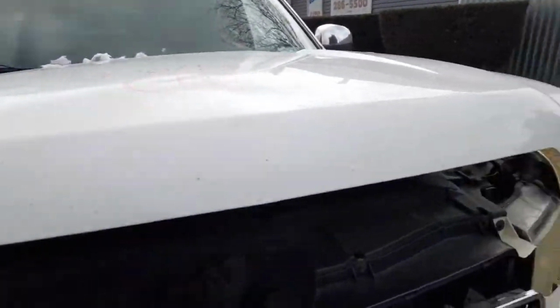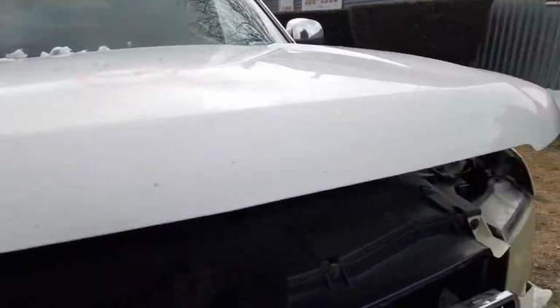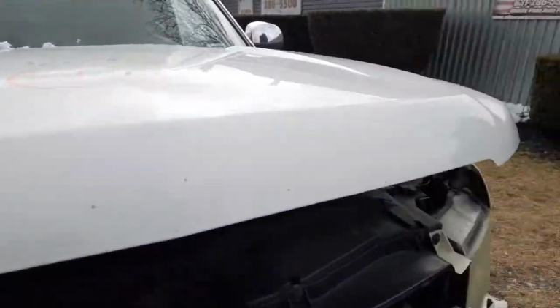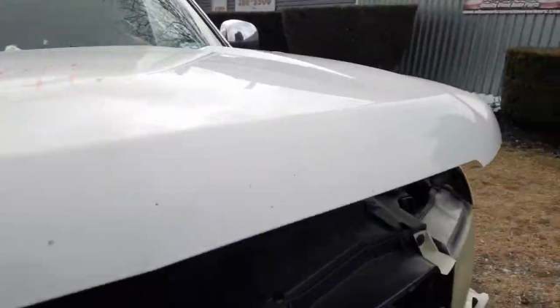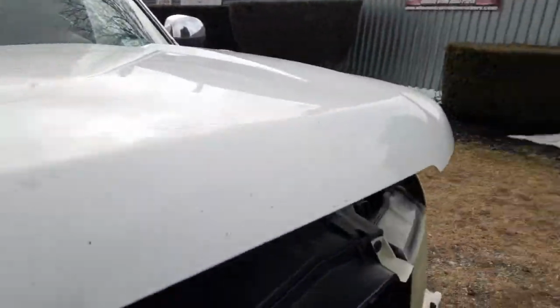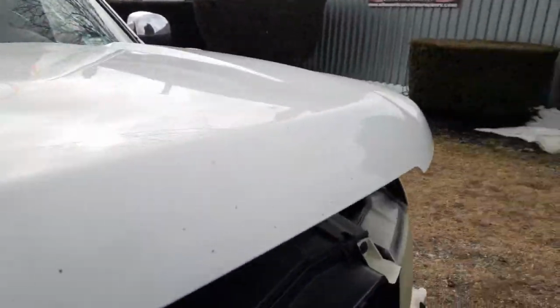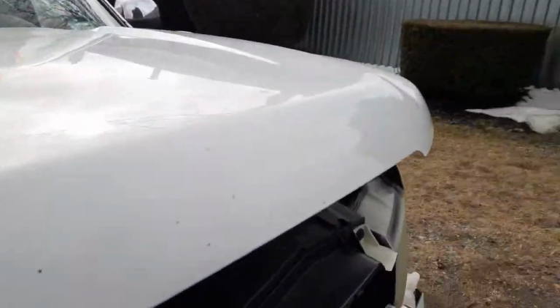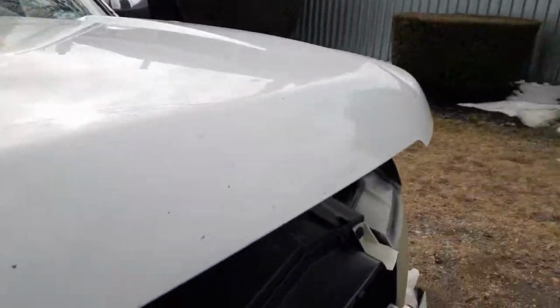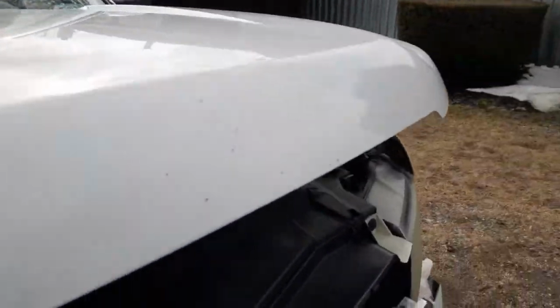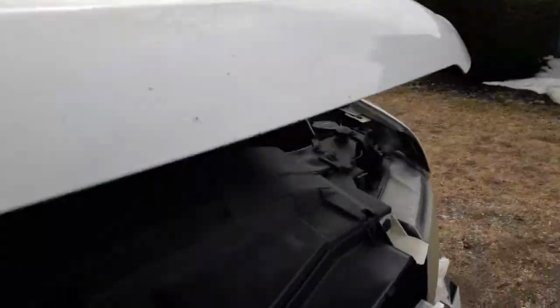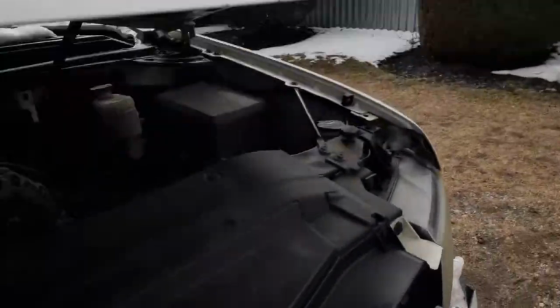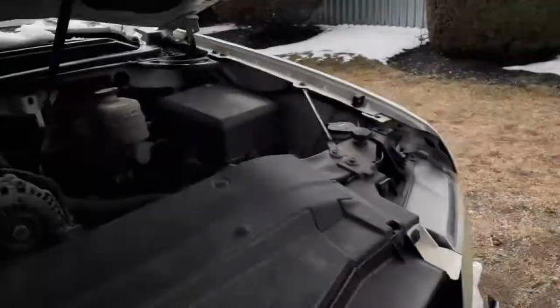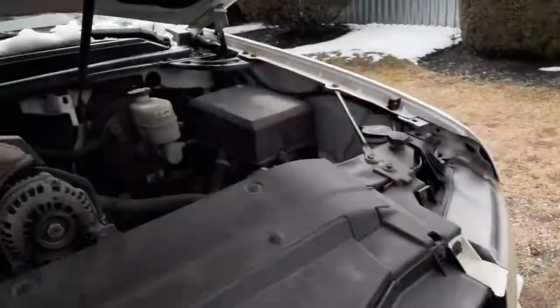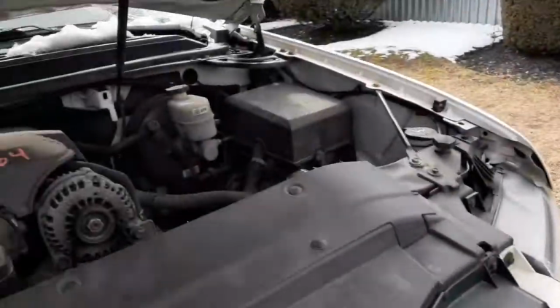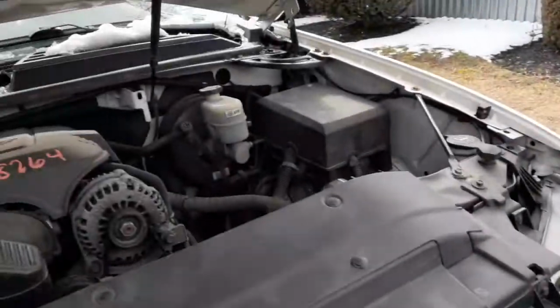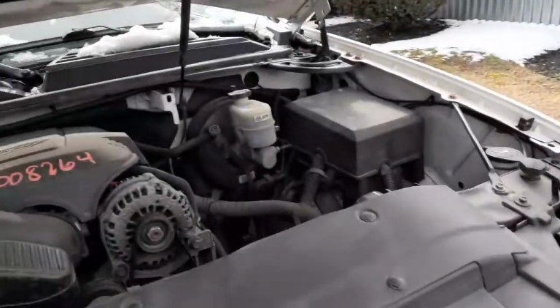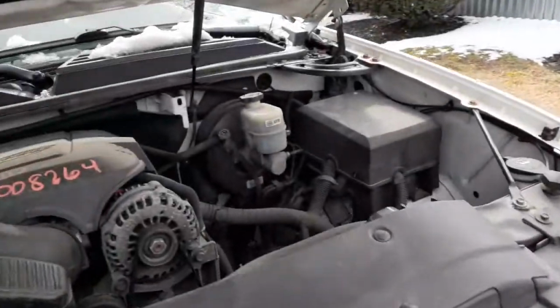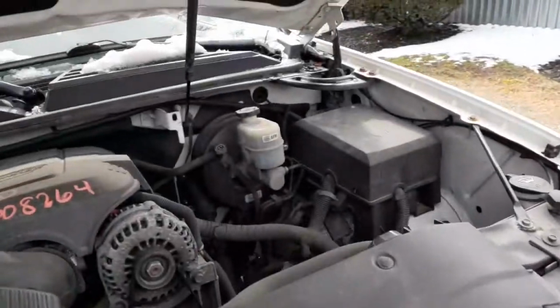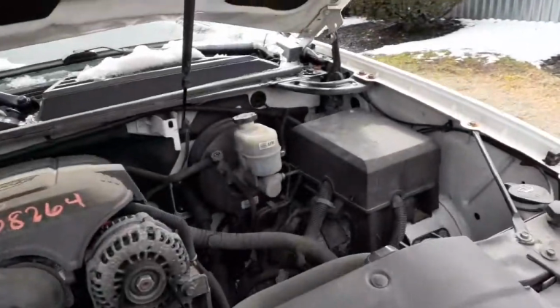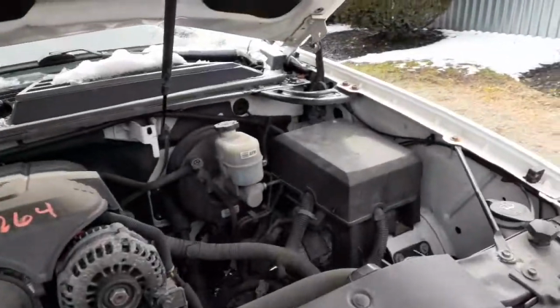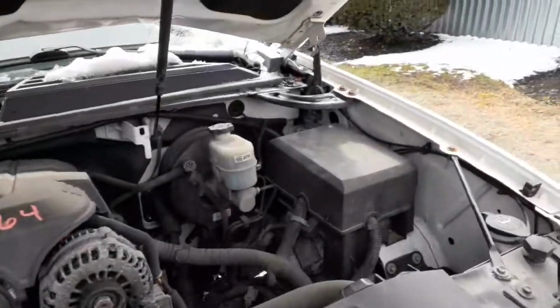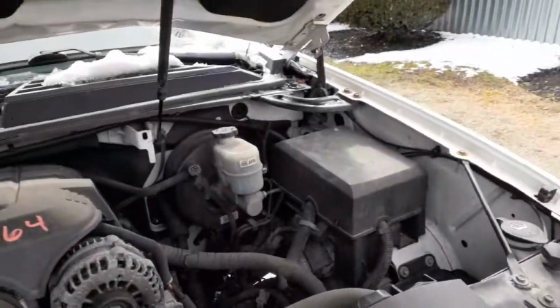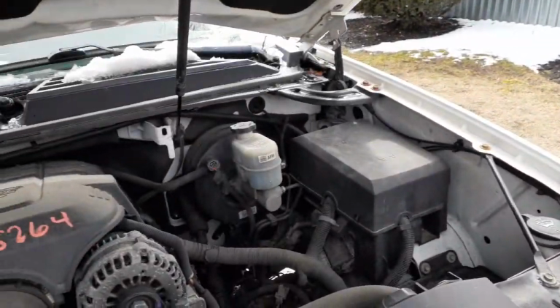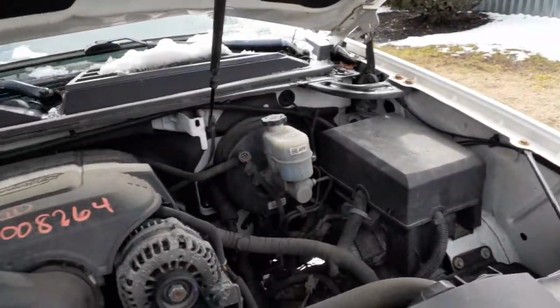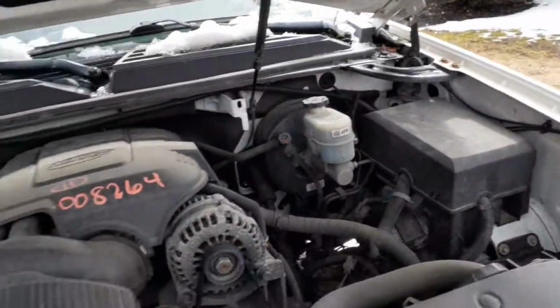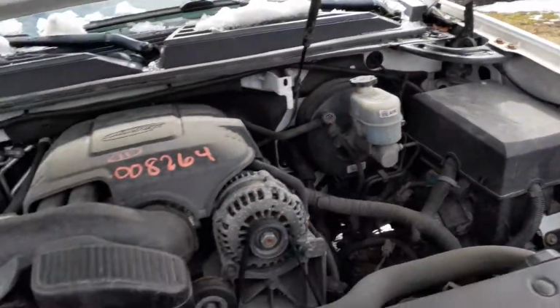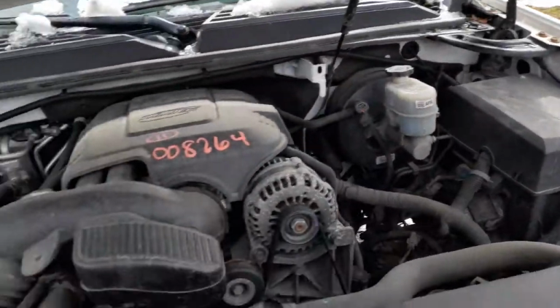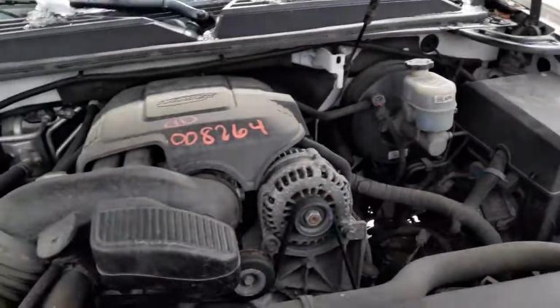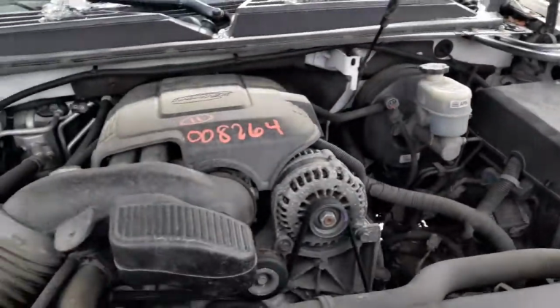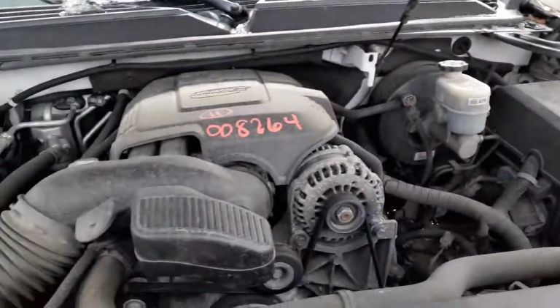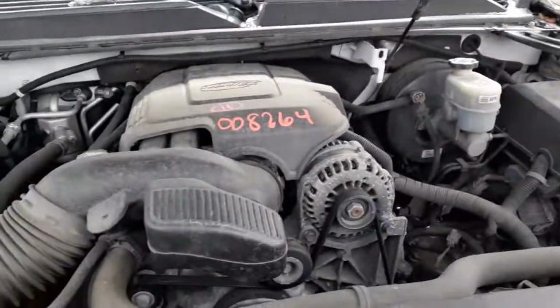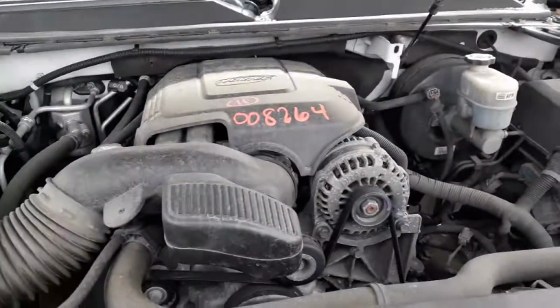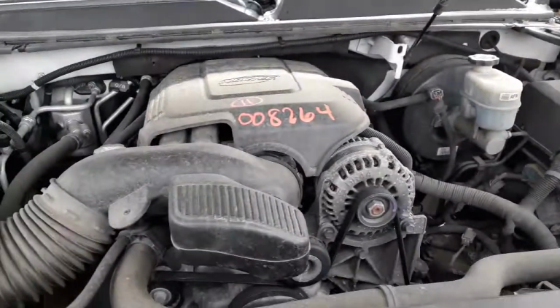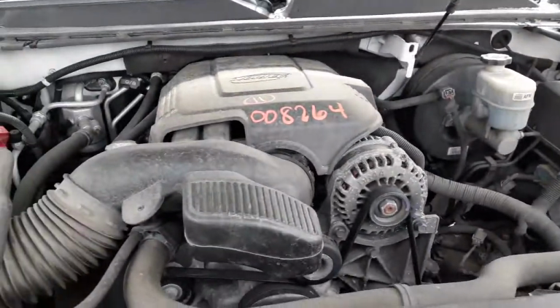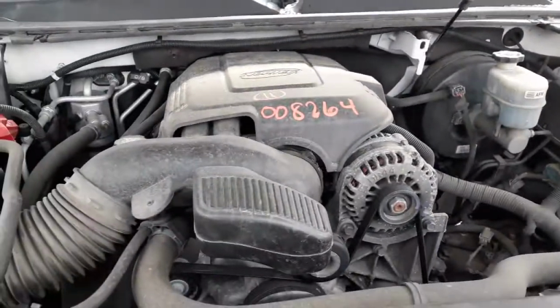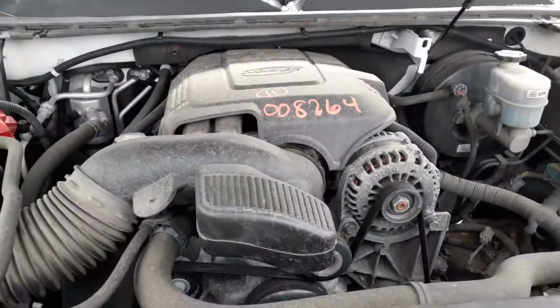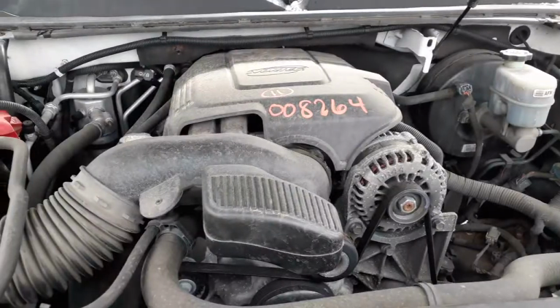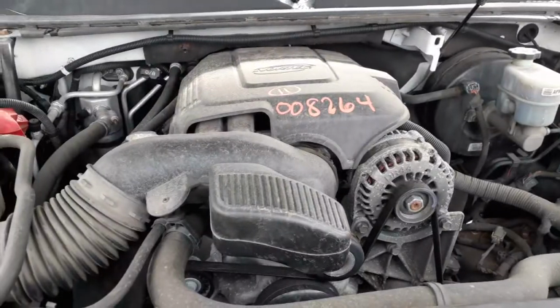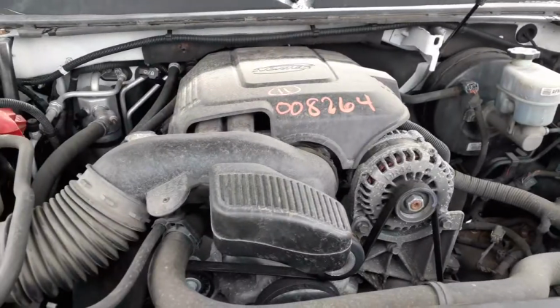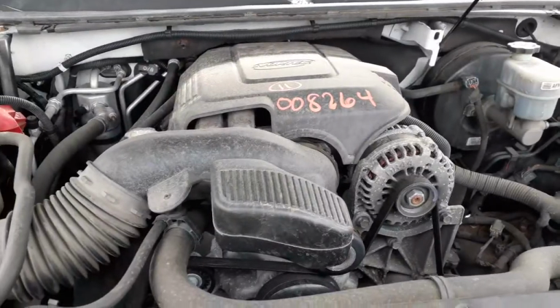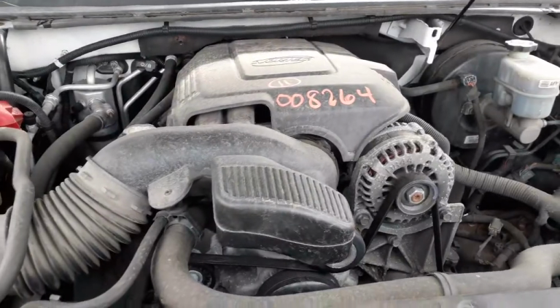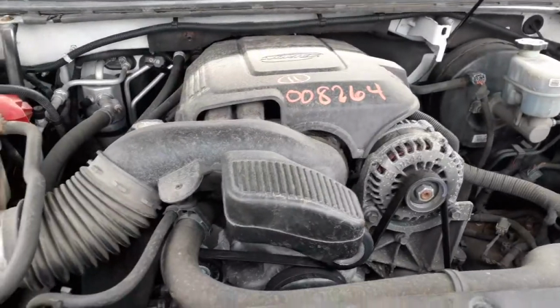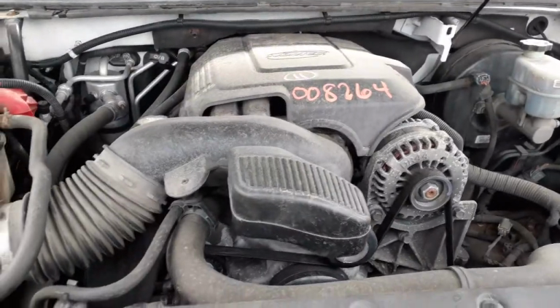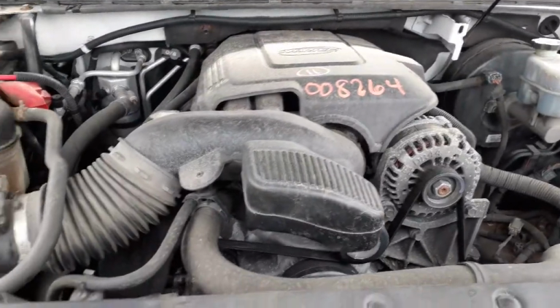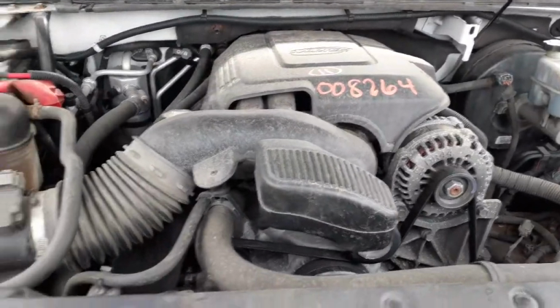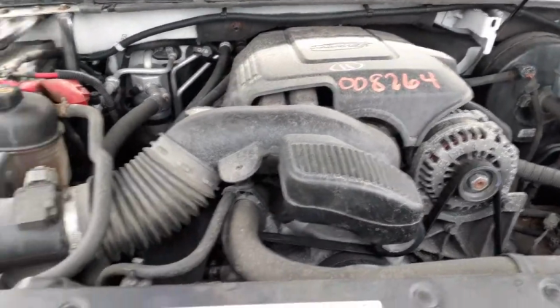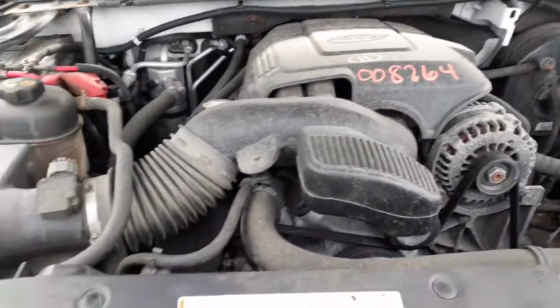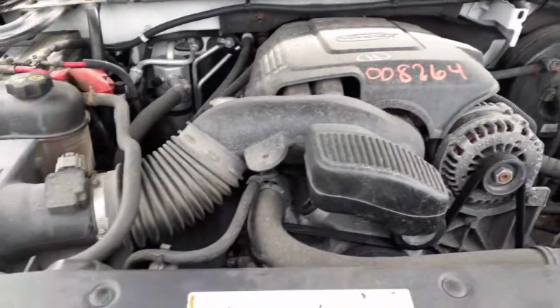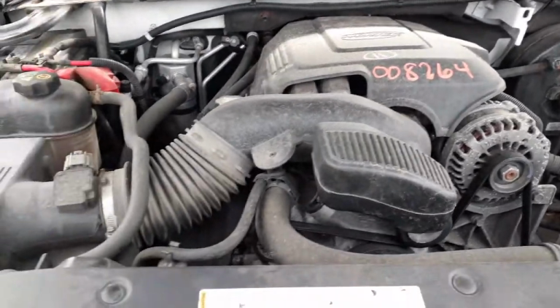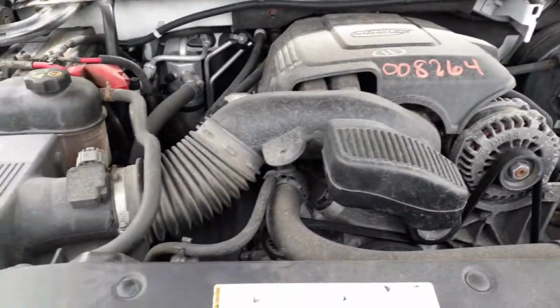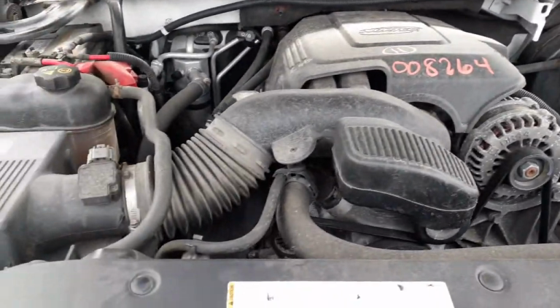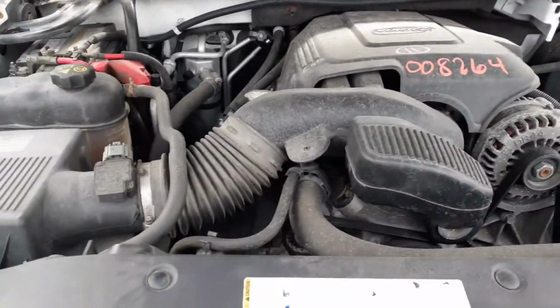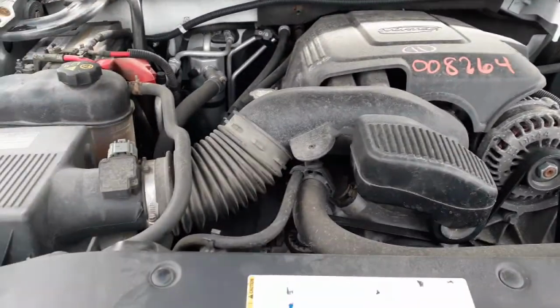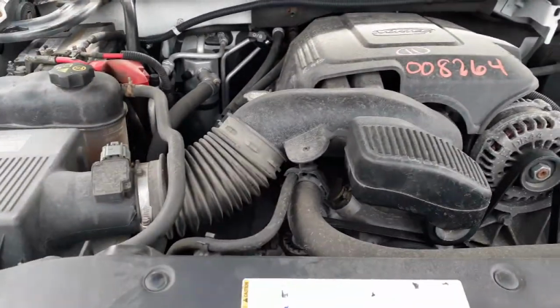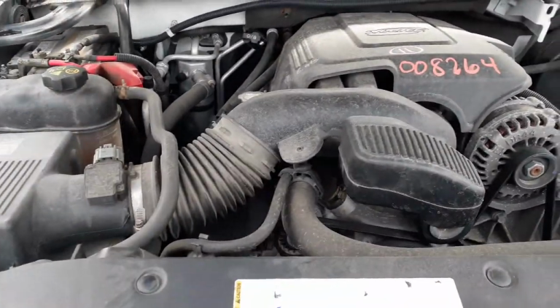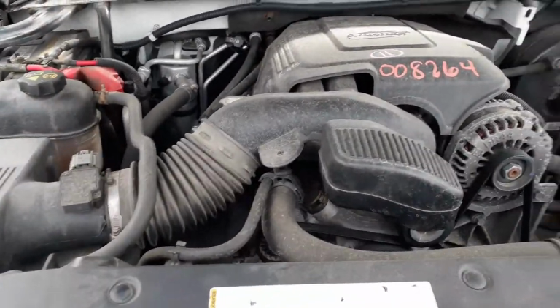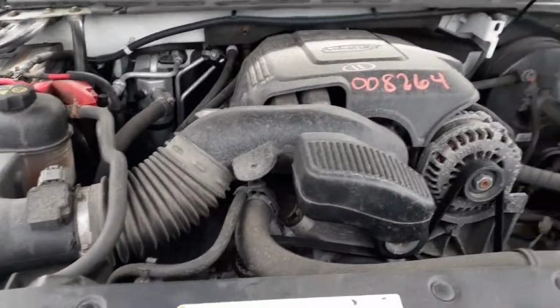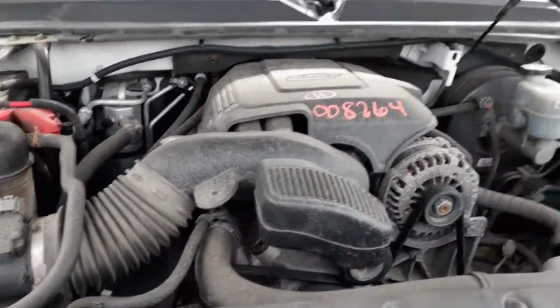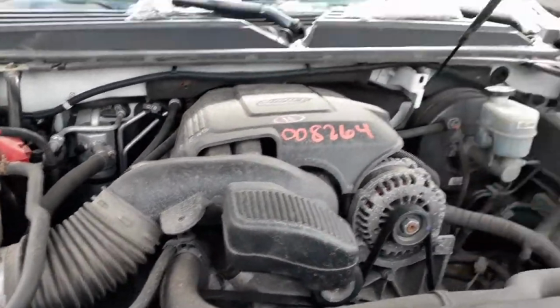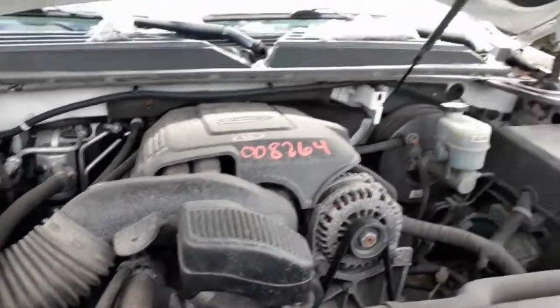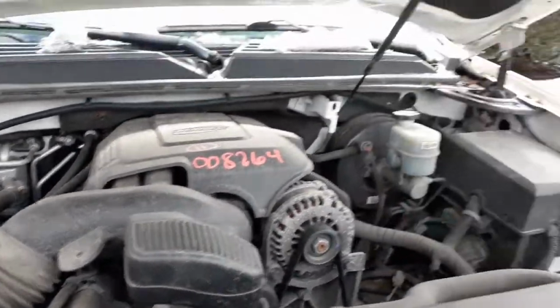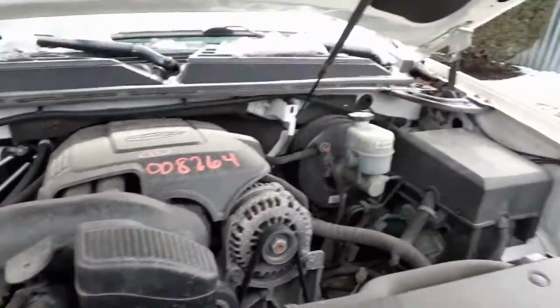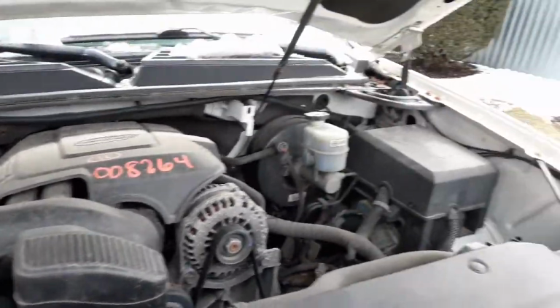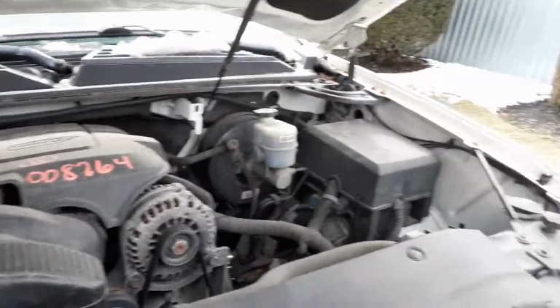You got a left side headlight. Here's your motor, the 5.3. Nice engine.